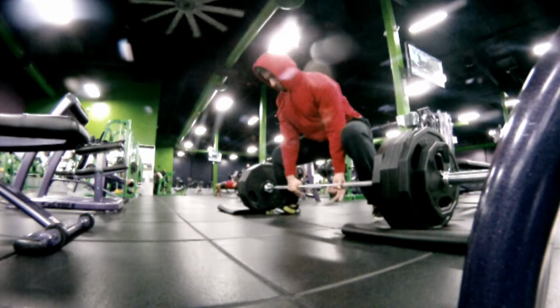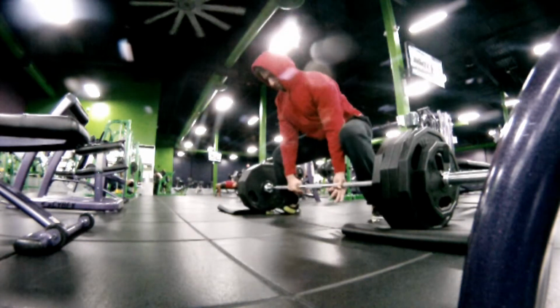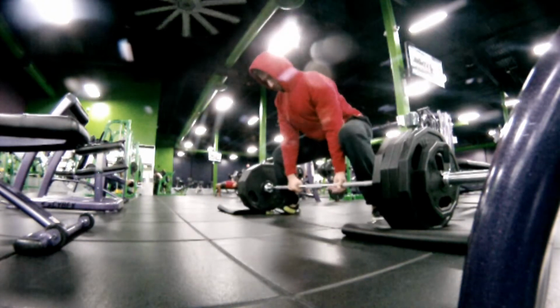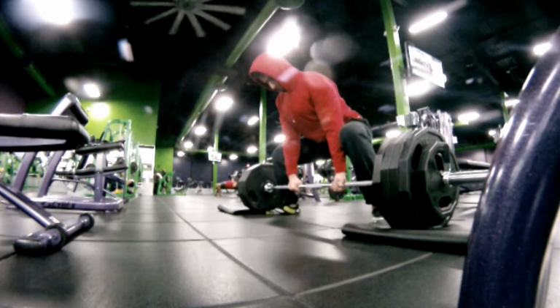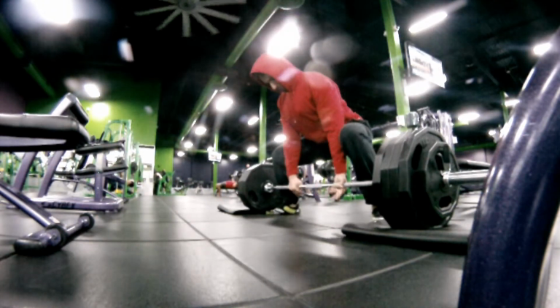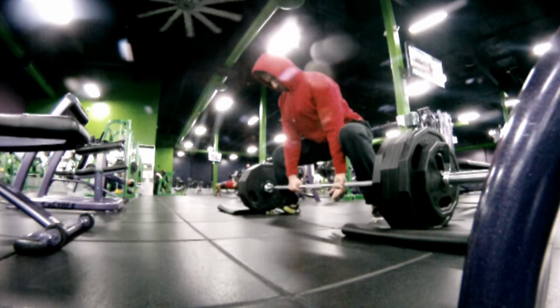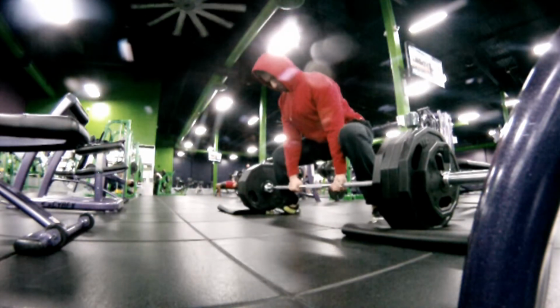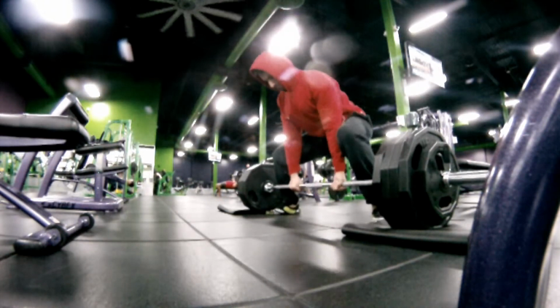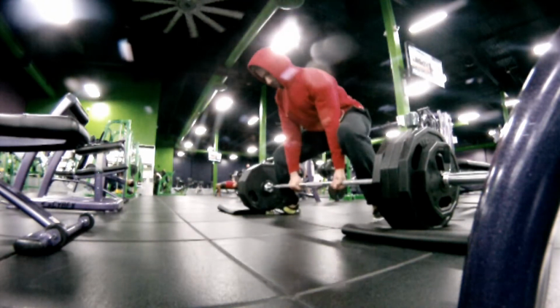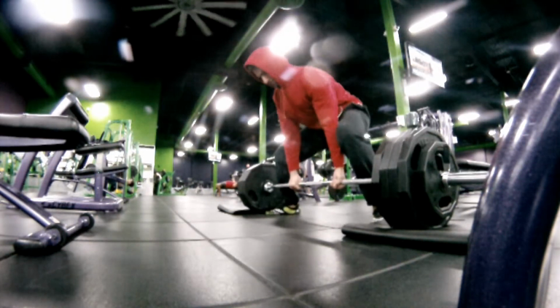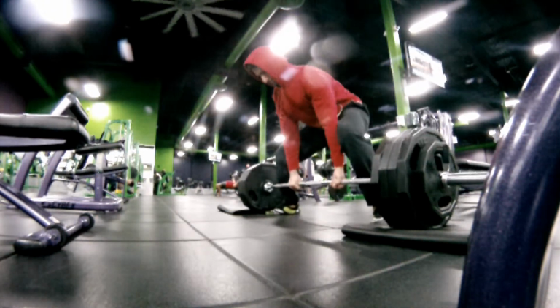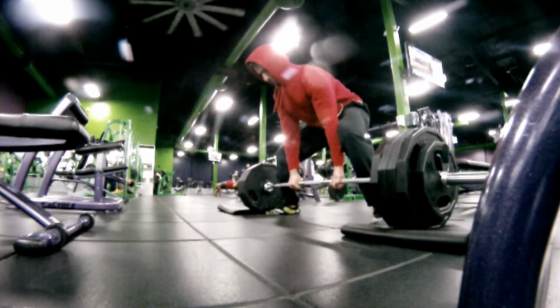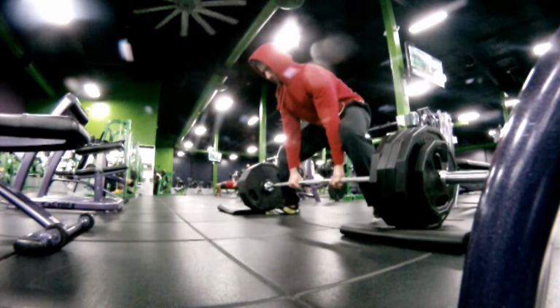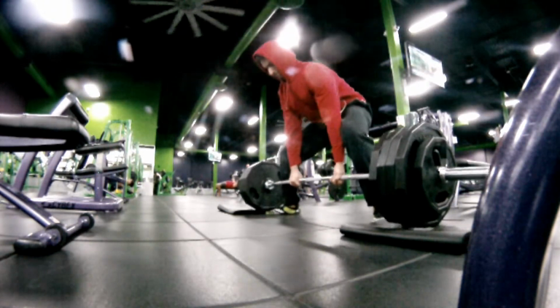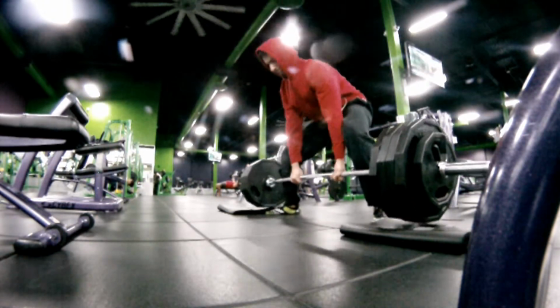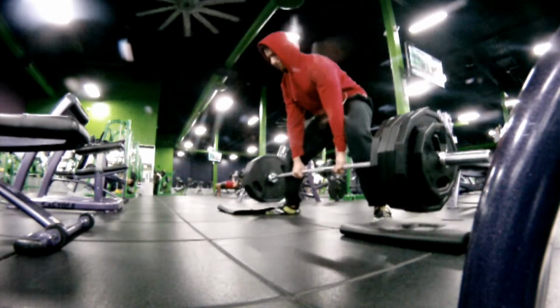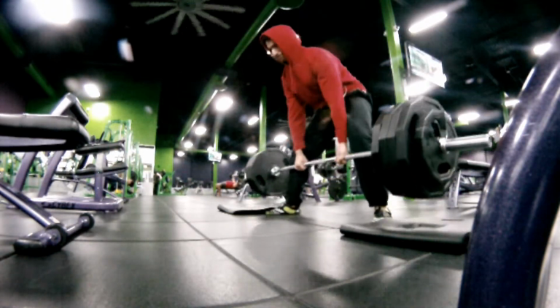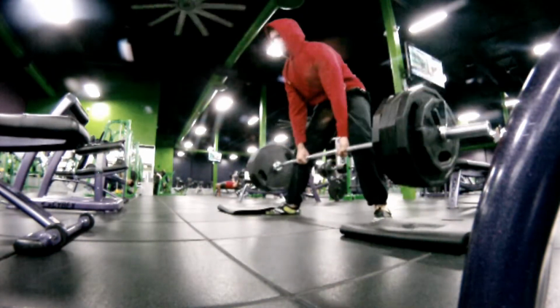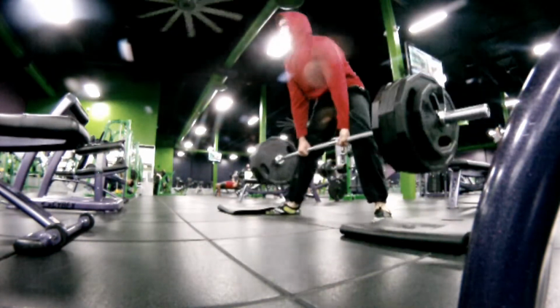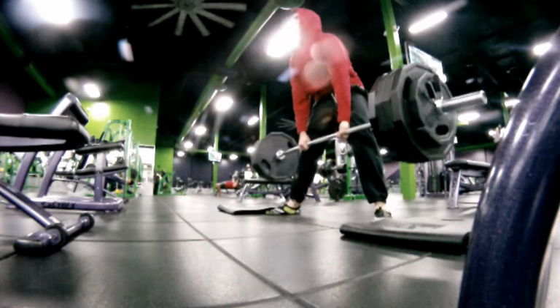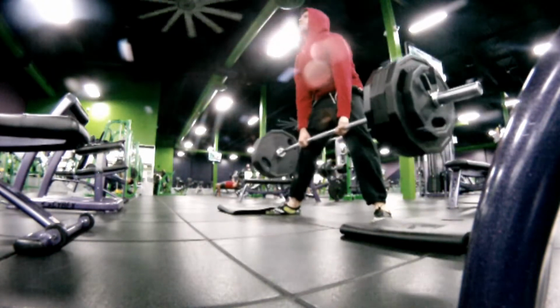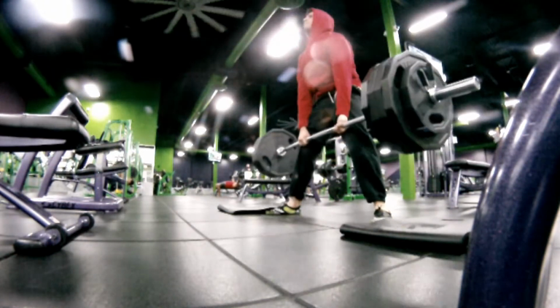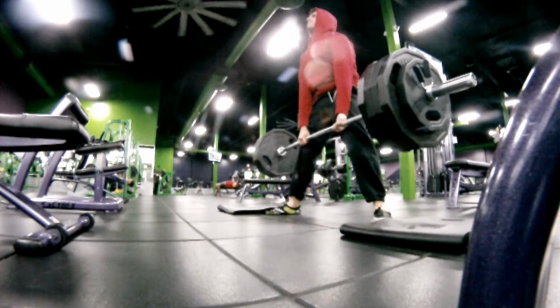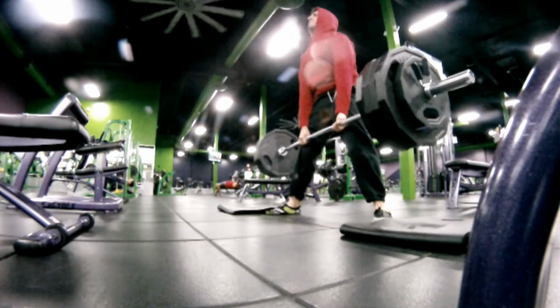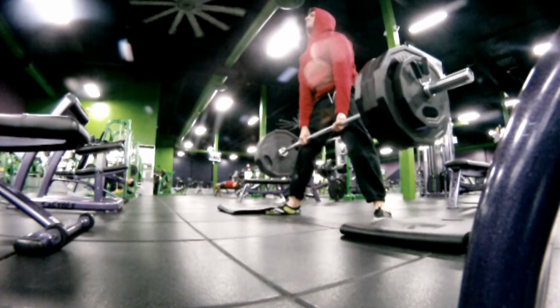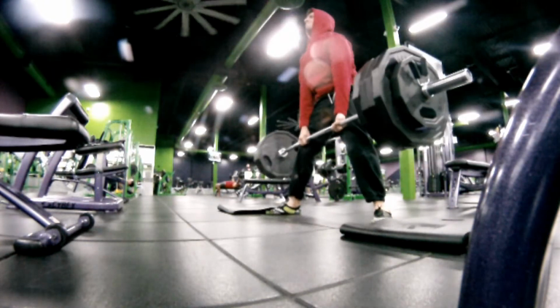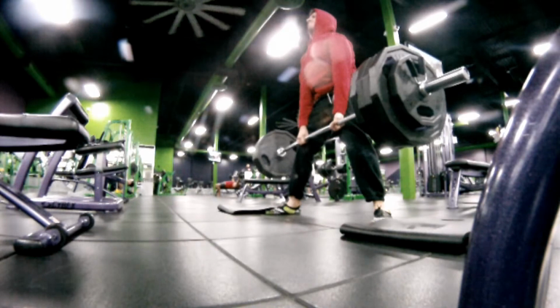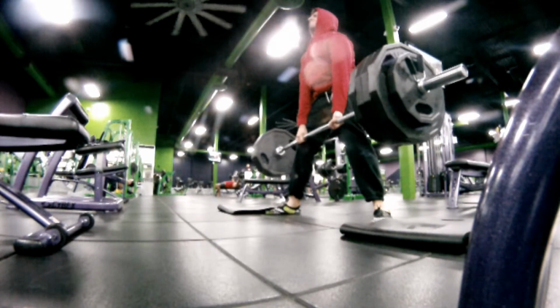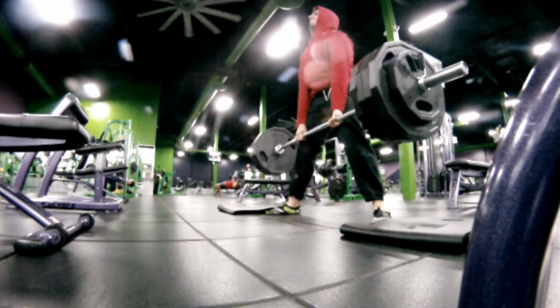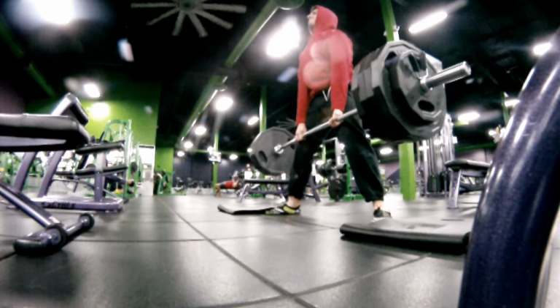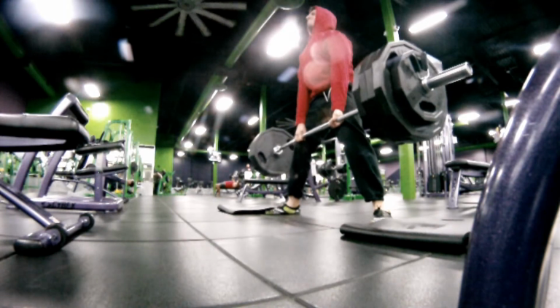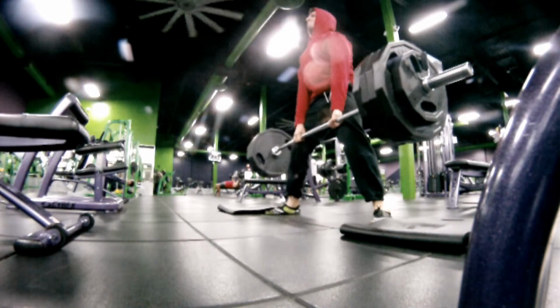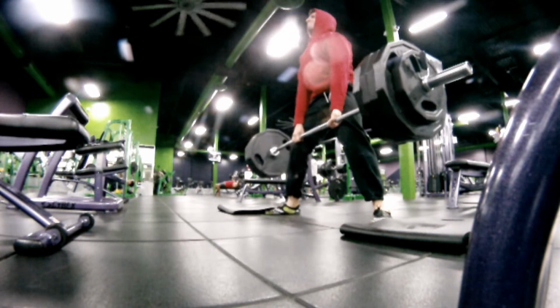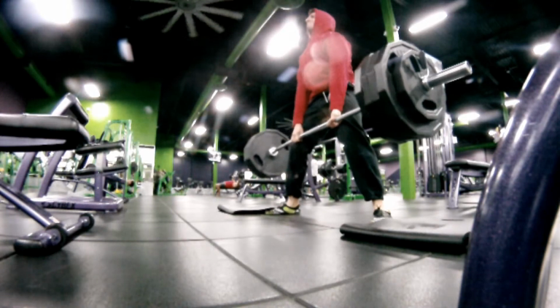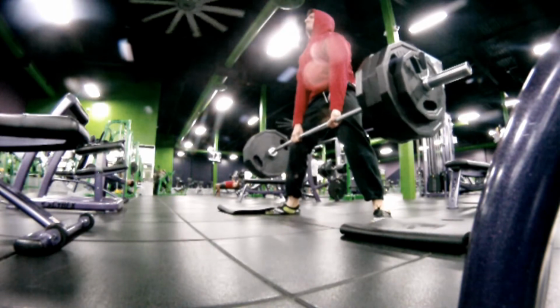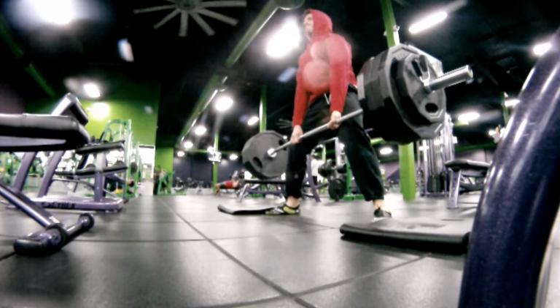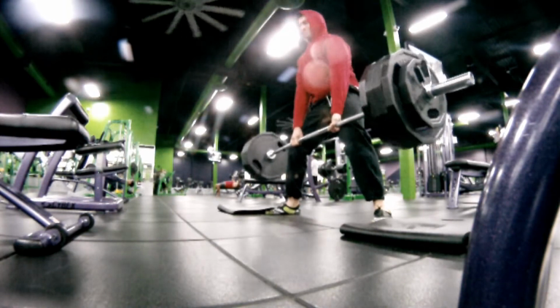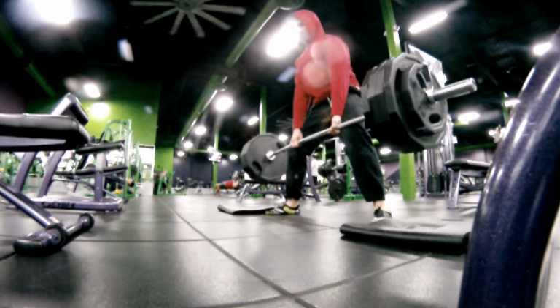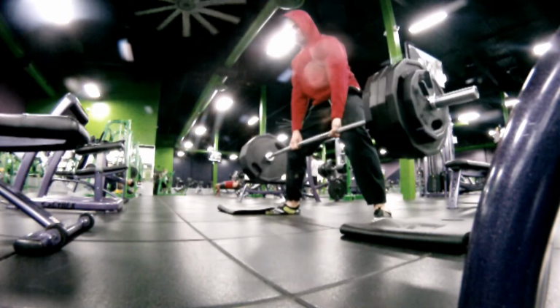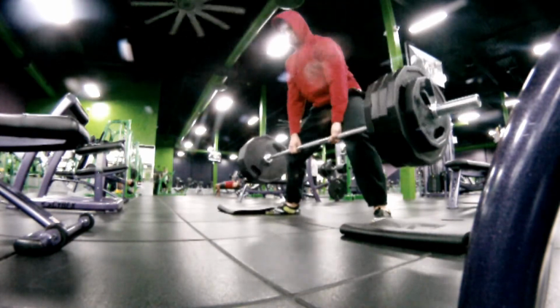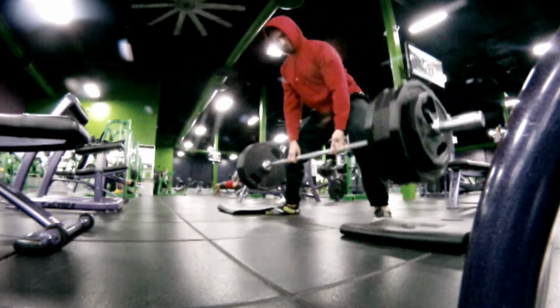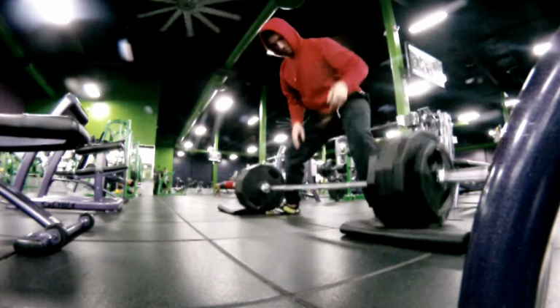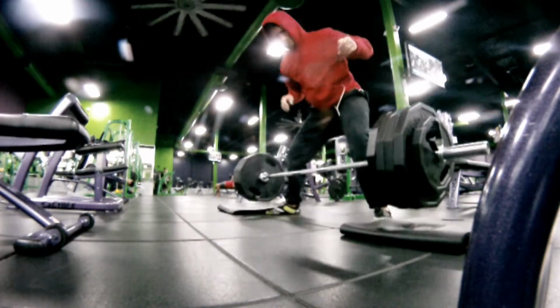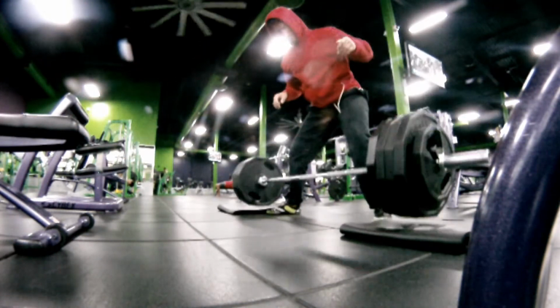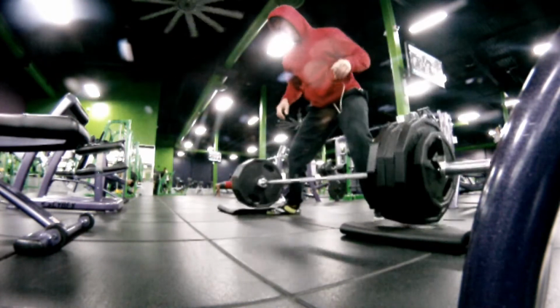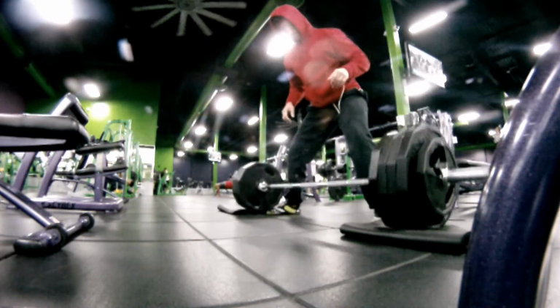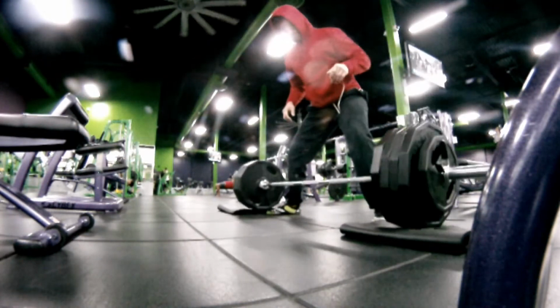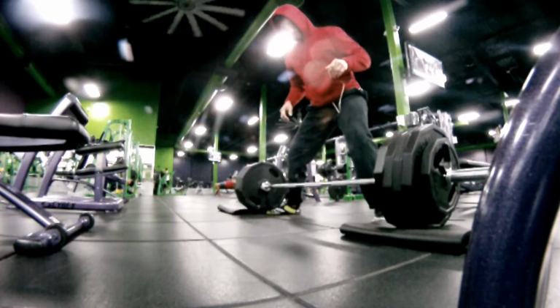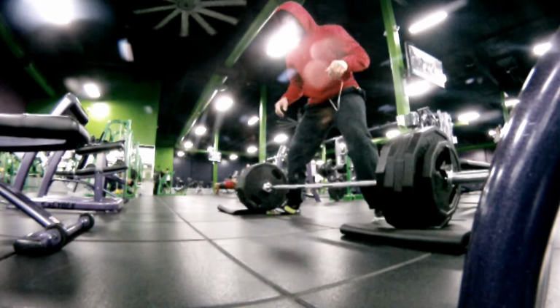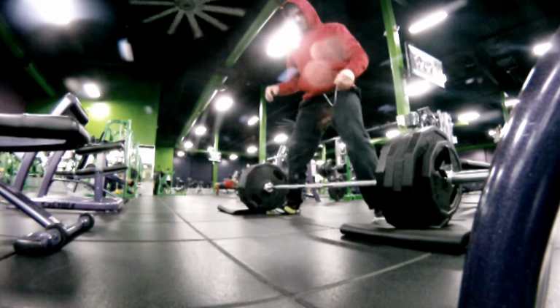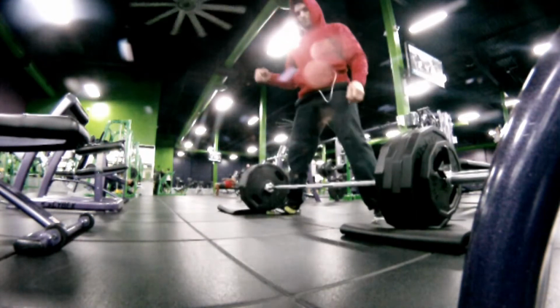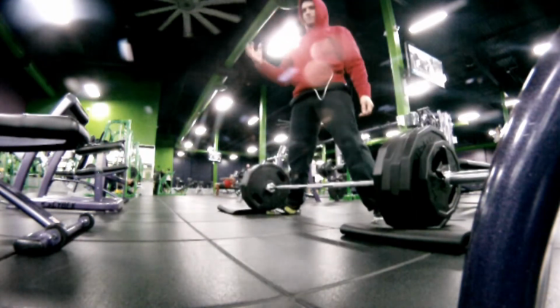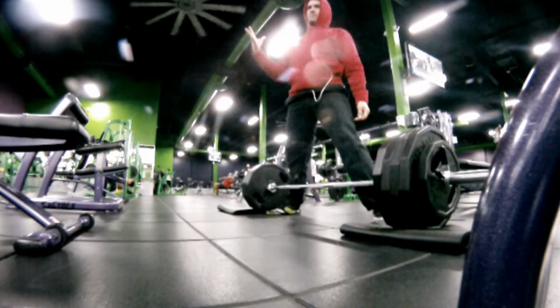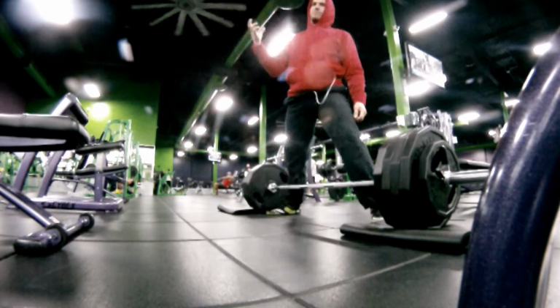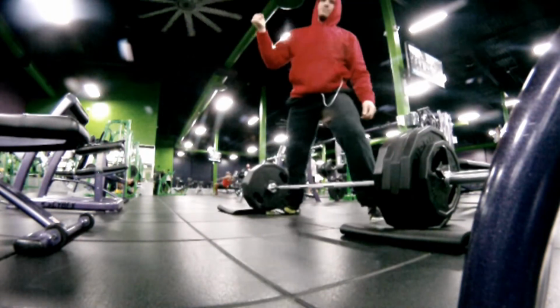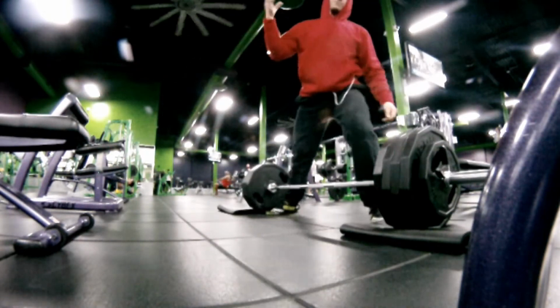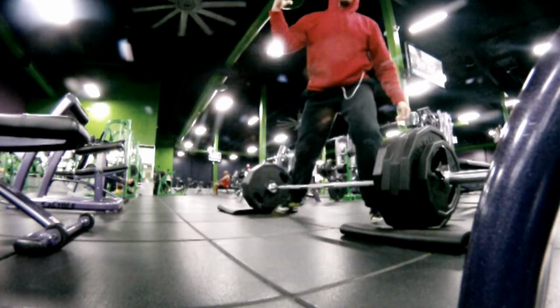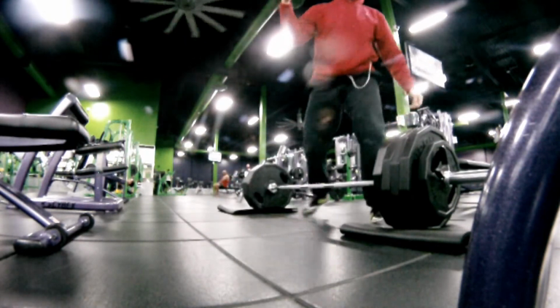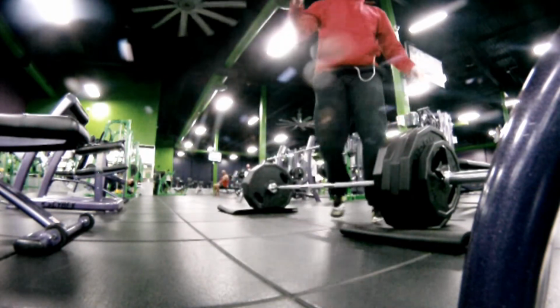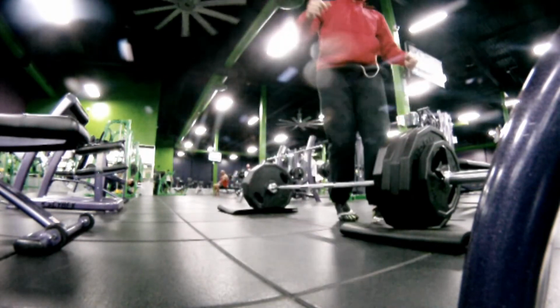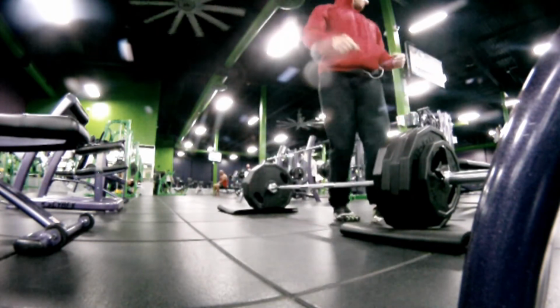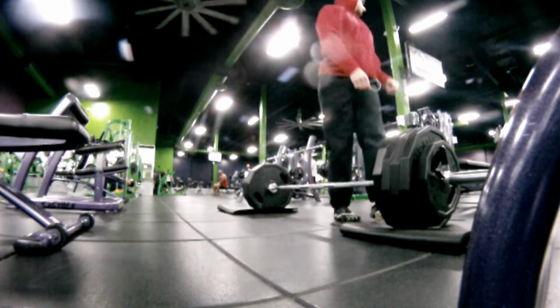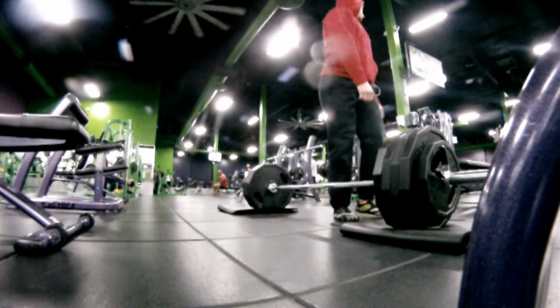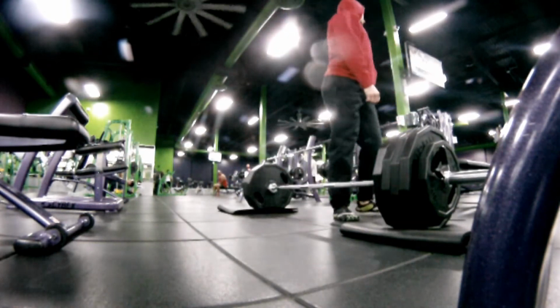What that tells me is that, for the most part, my one rep max is probably a lot higher. But we'll get it next time.